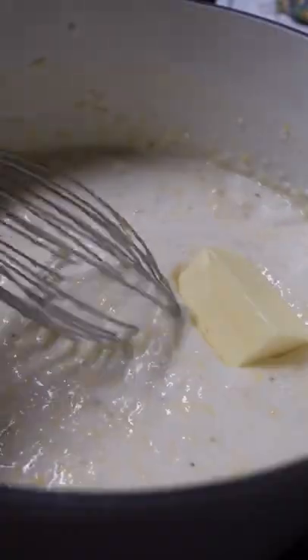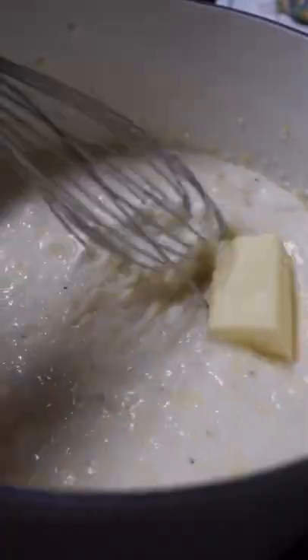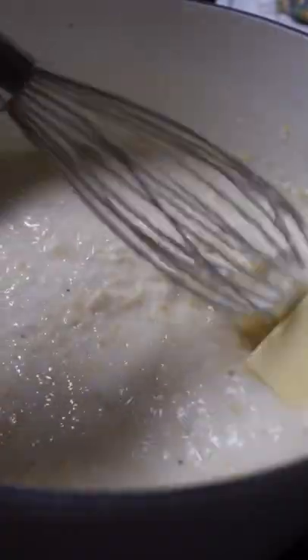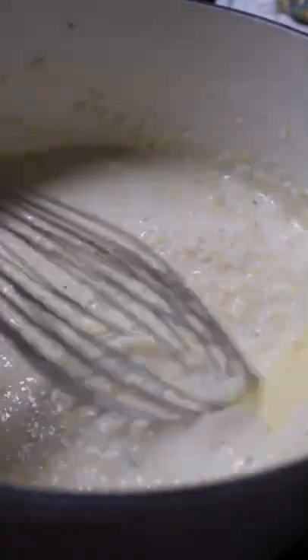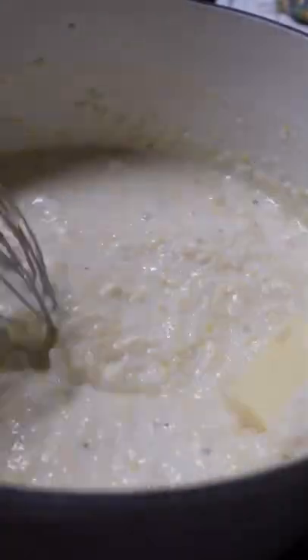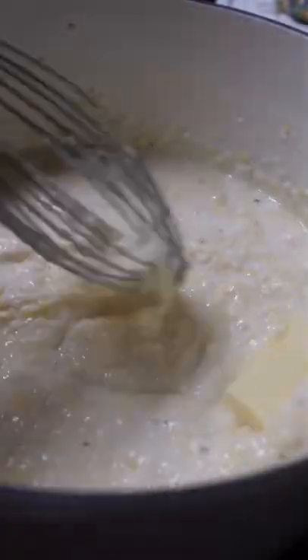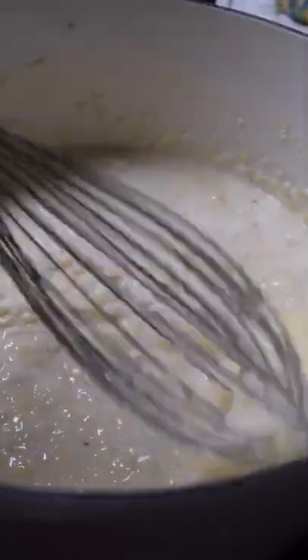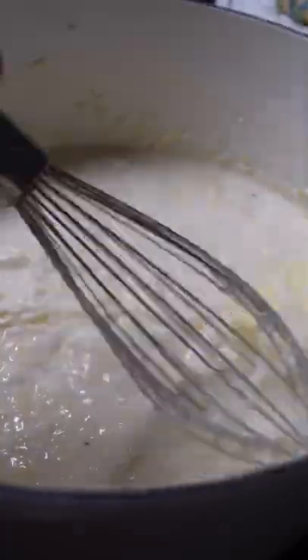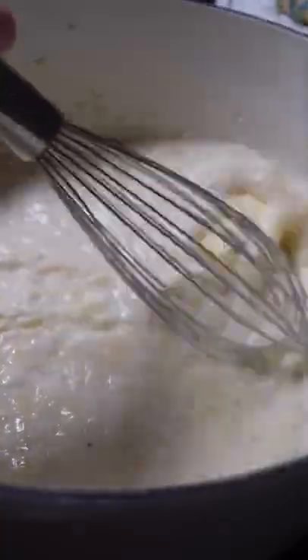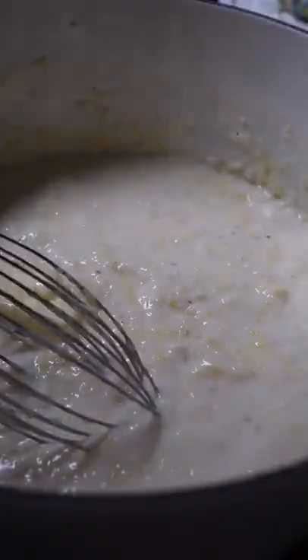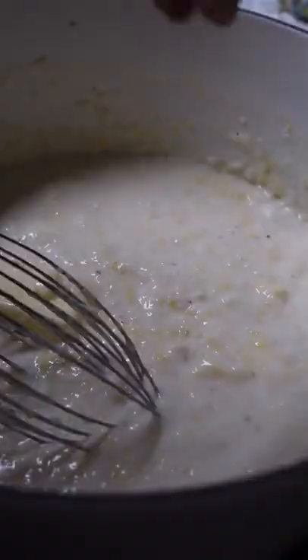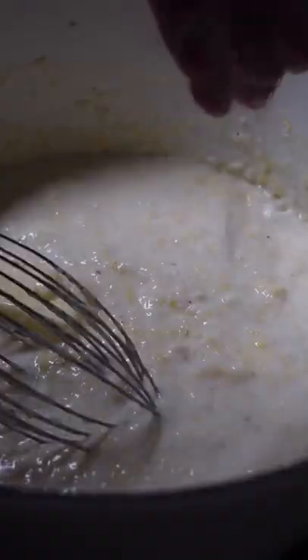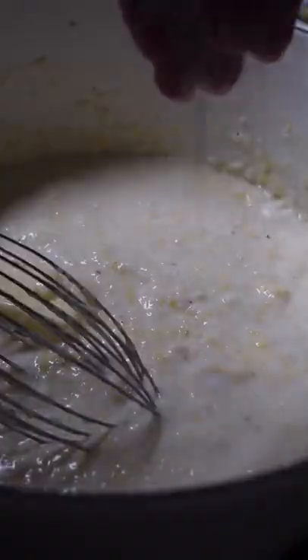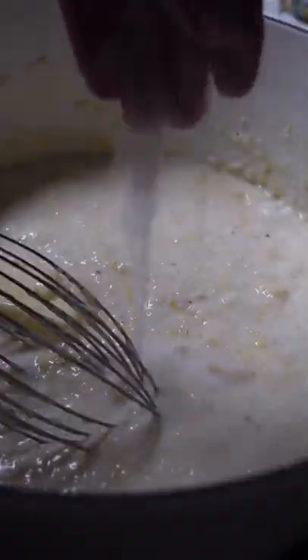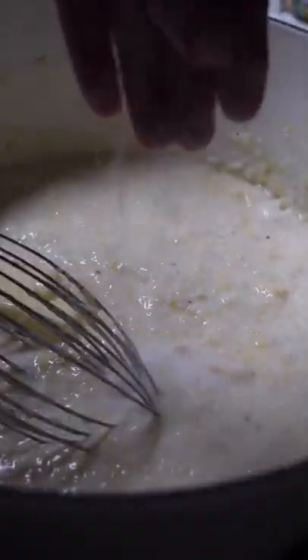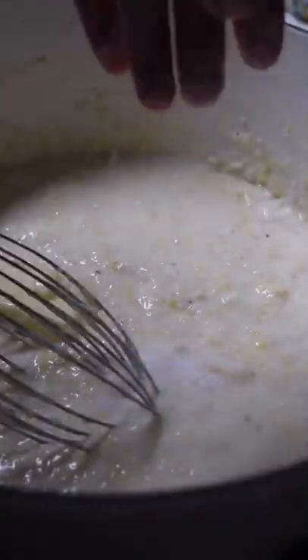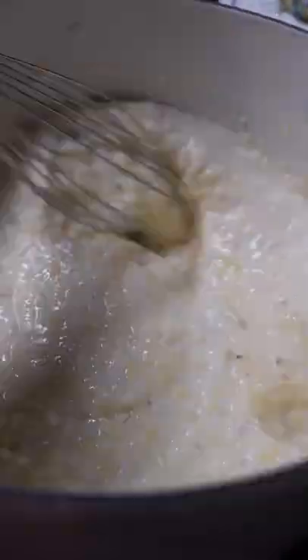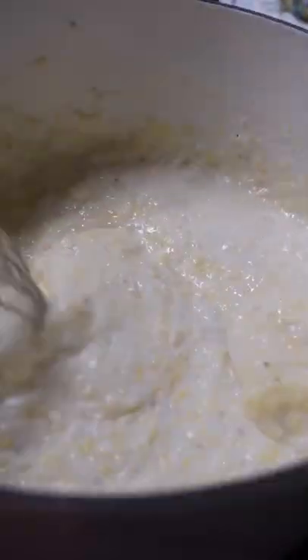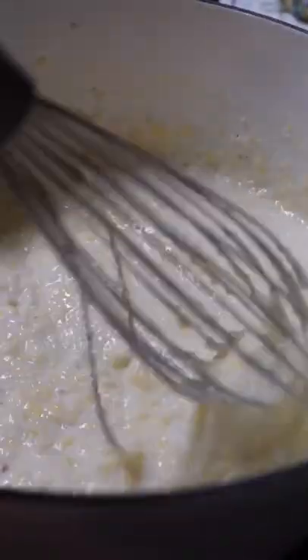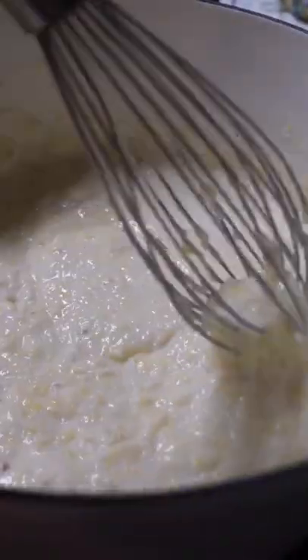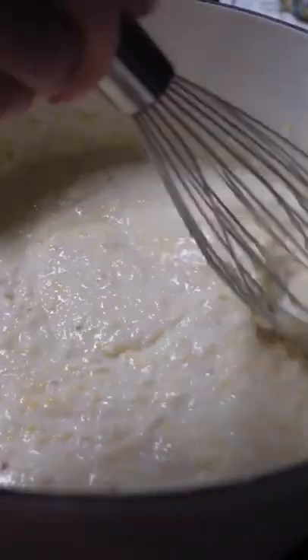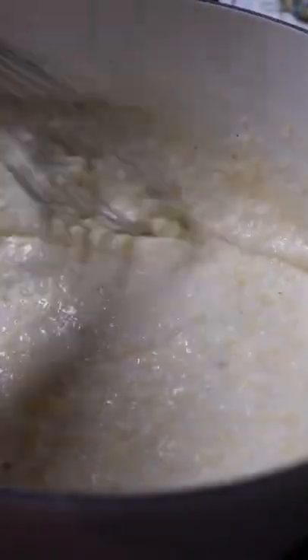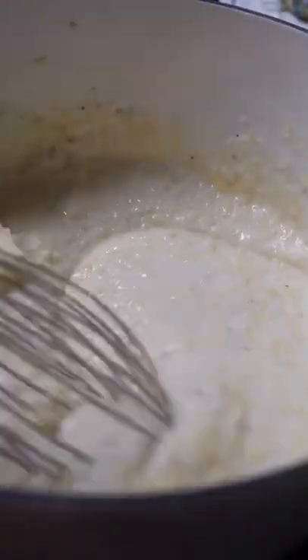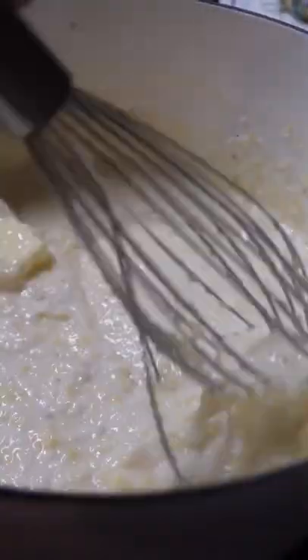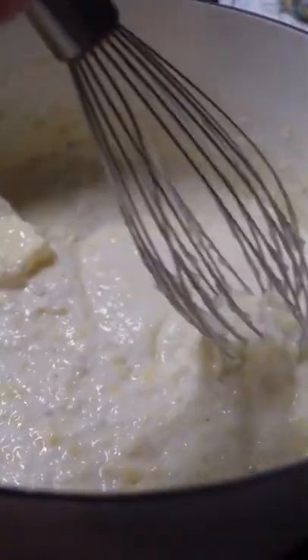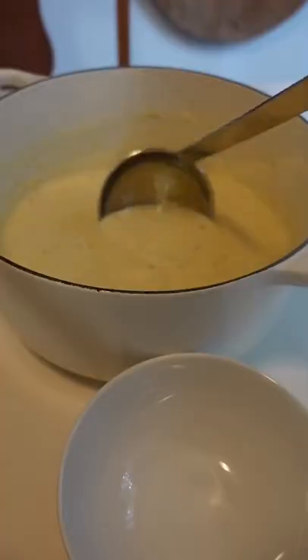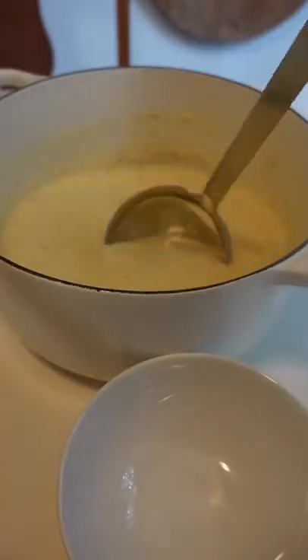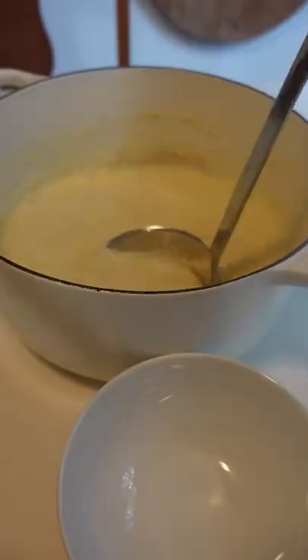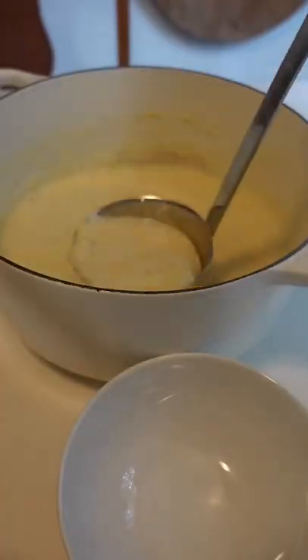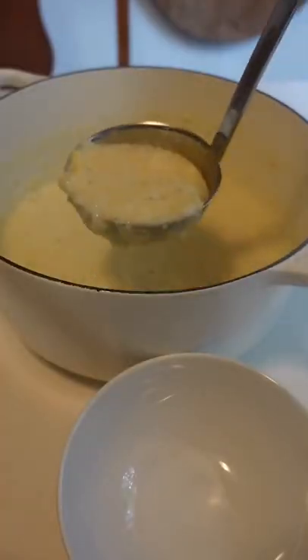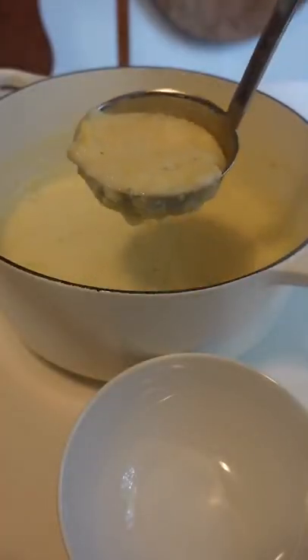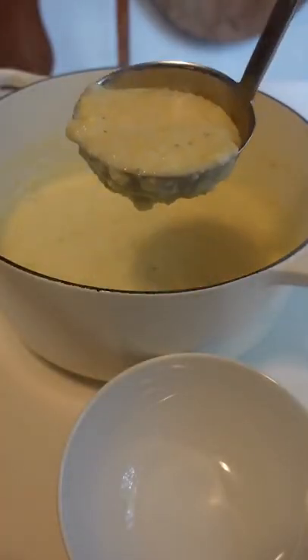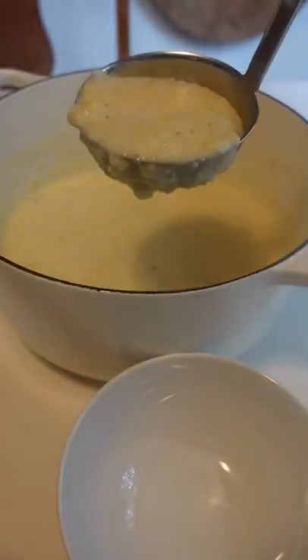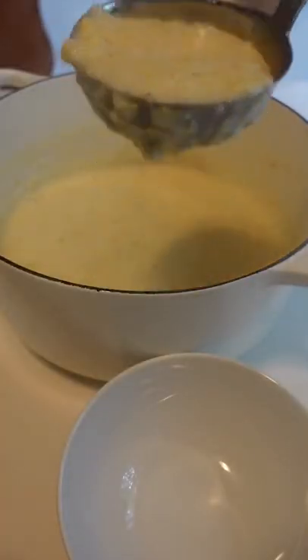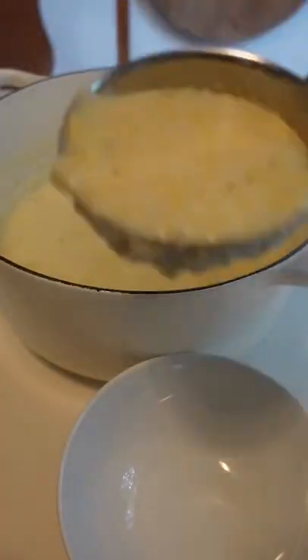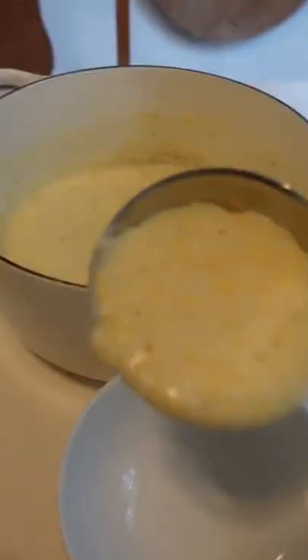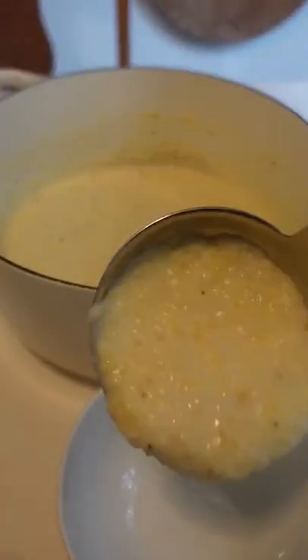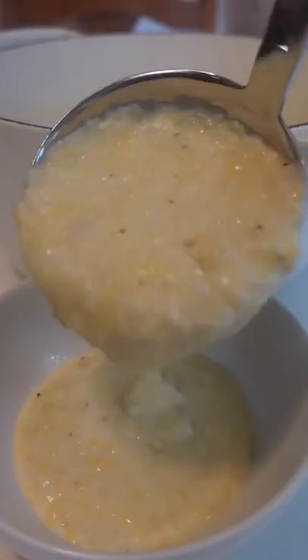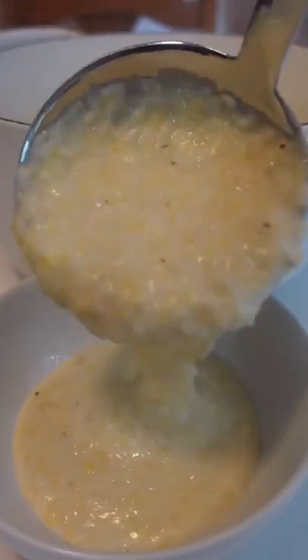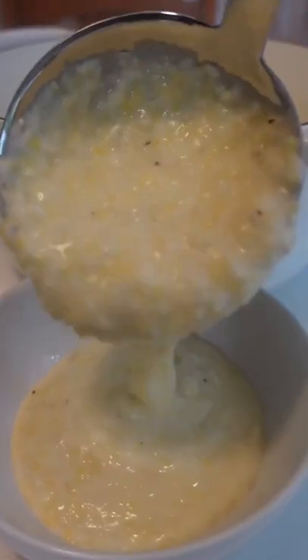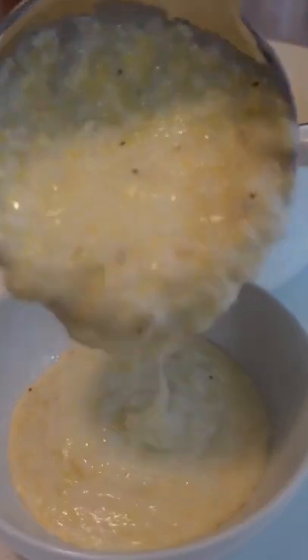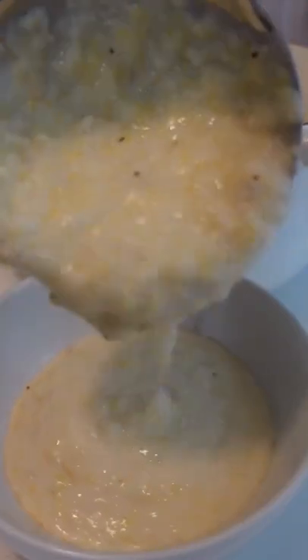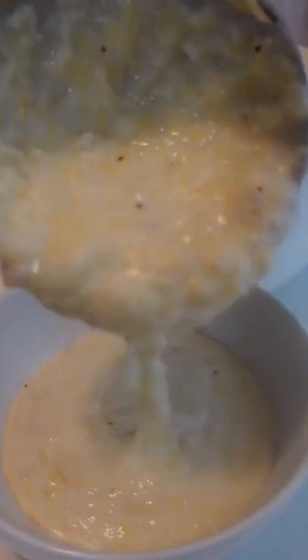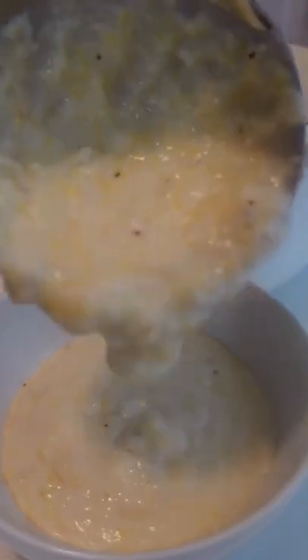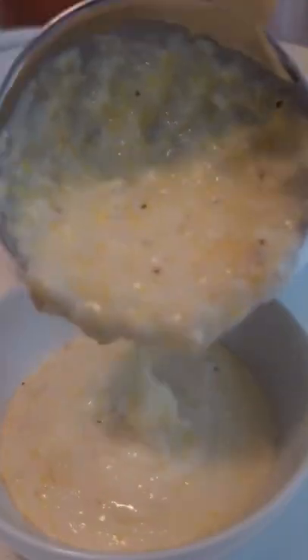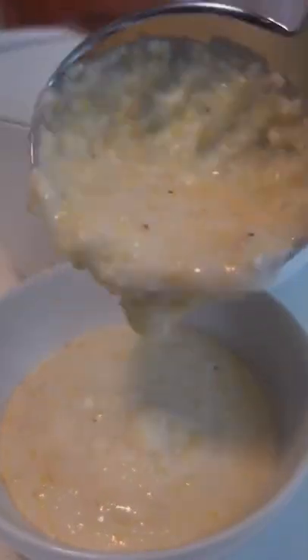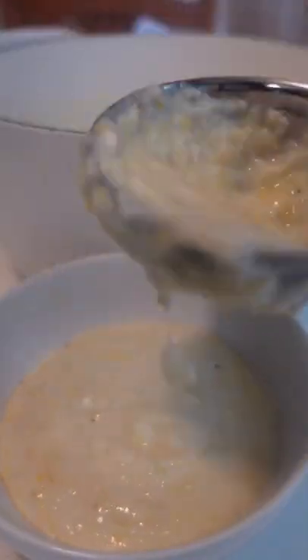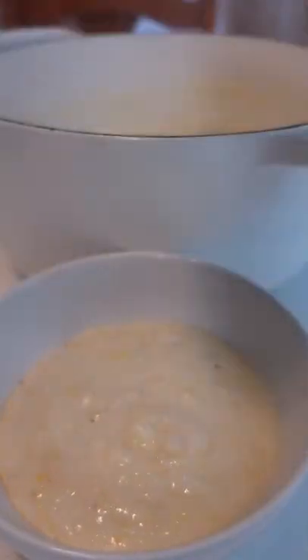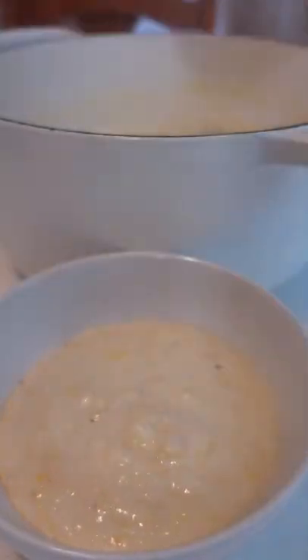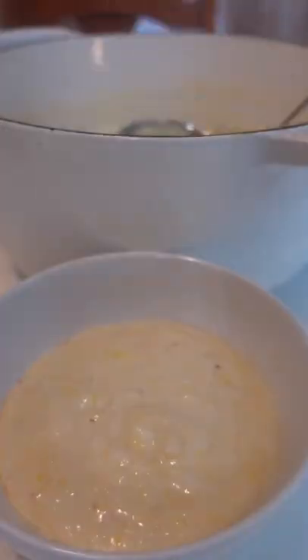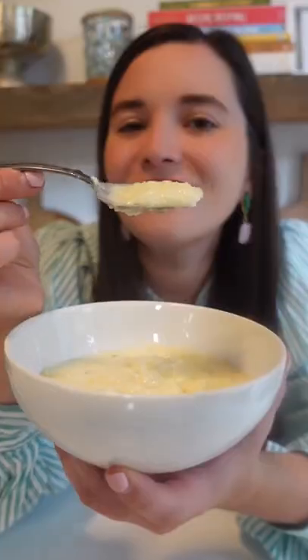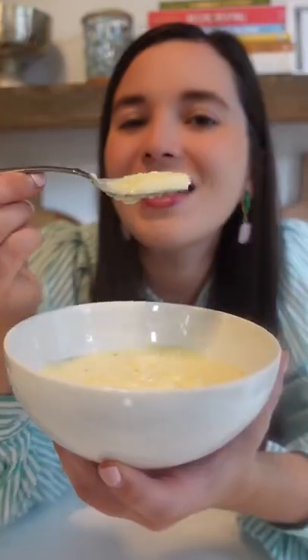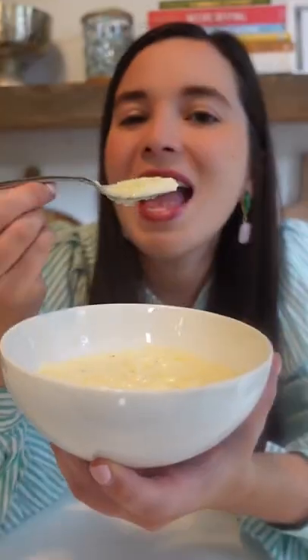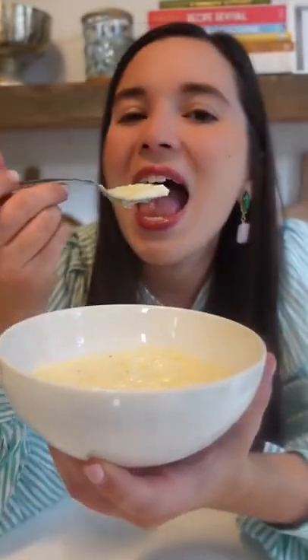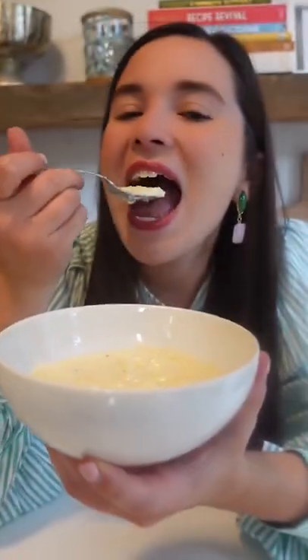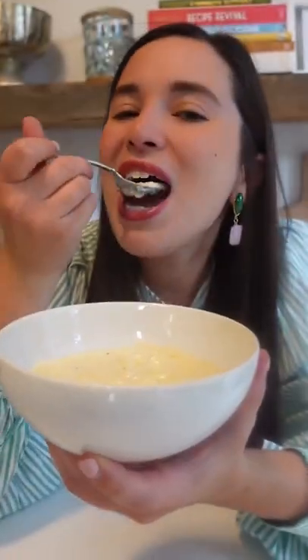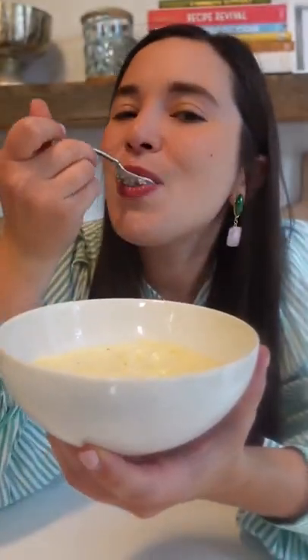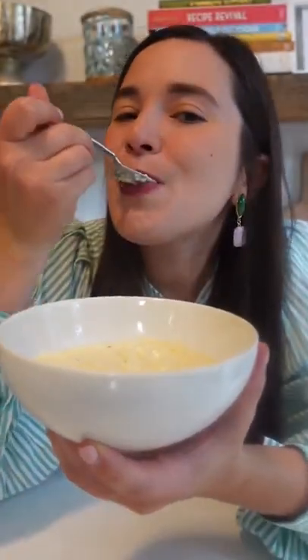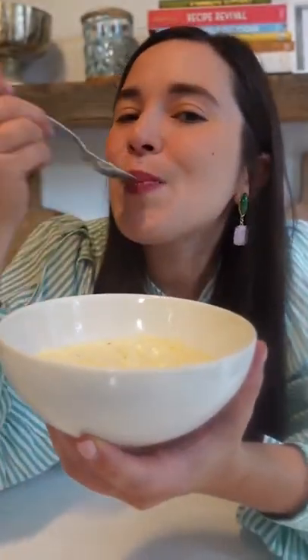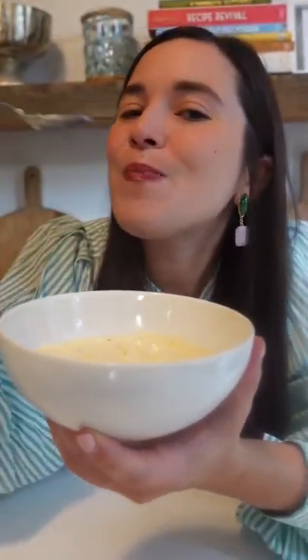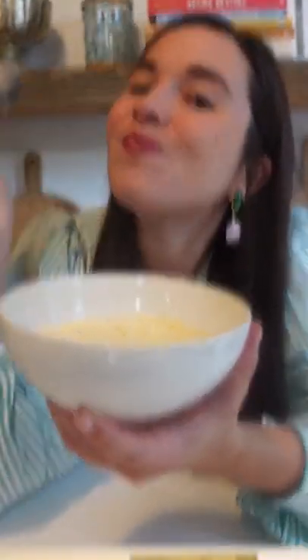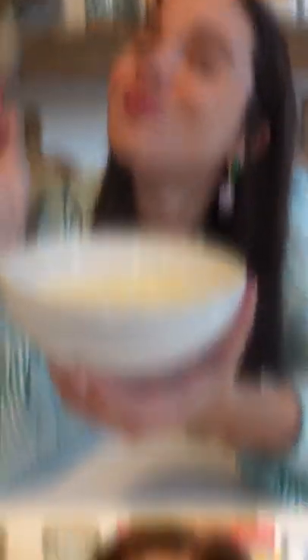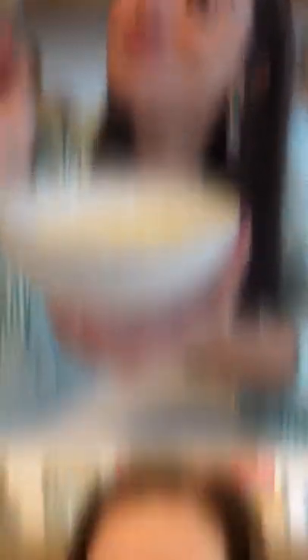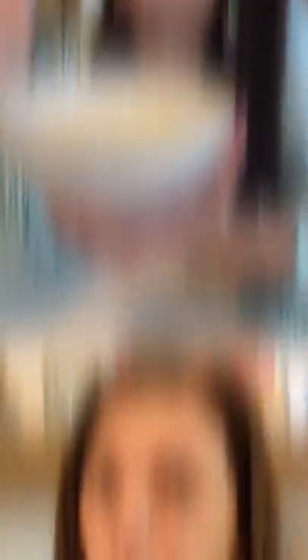Next time you make them, sub half of the water for milk or chicken stock, which is especially tasty for shrimp and grits. Let me know if I completely shook up your grit game.